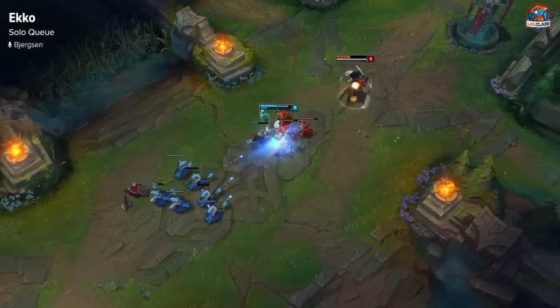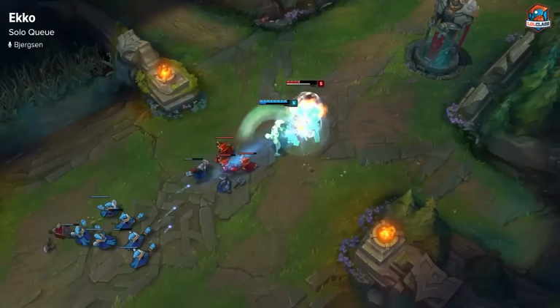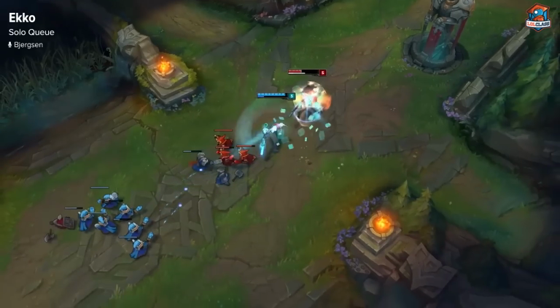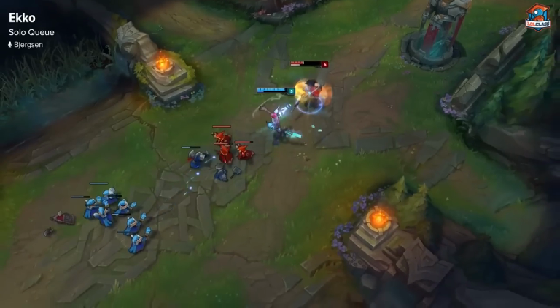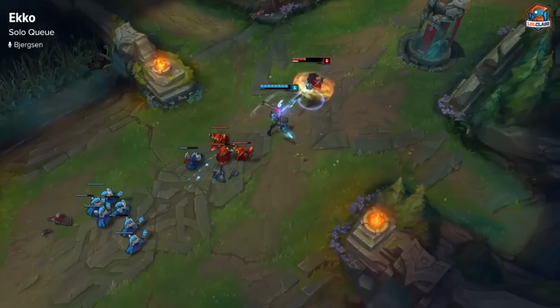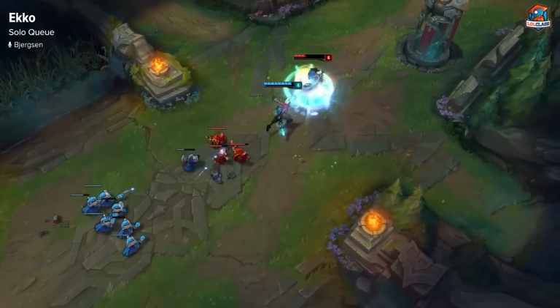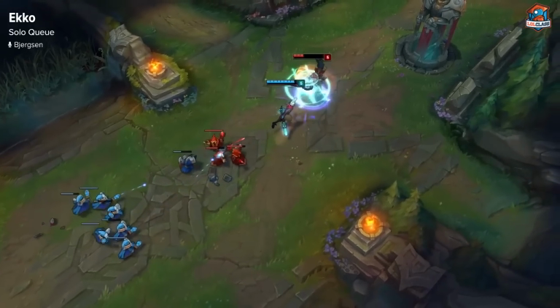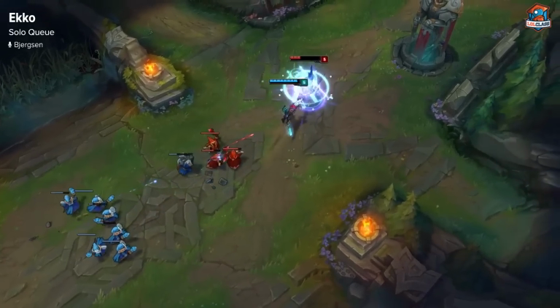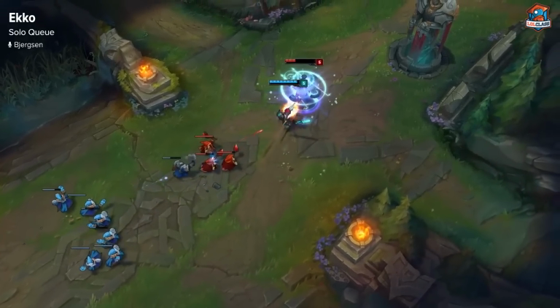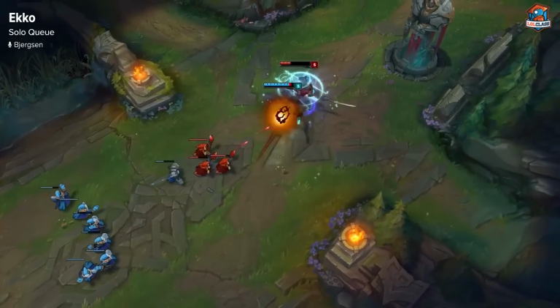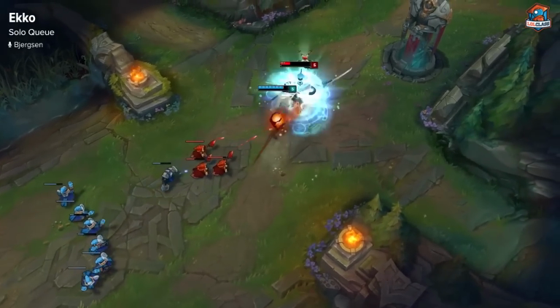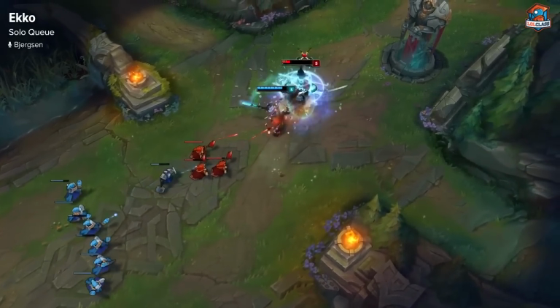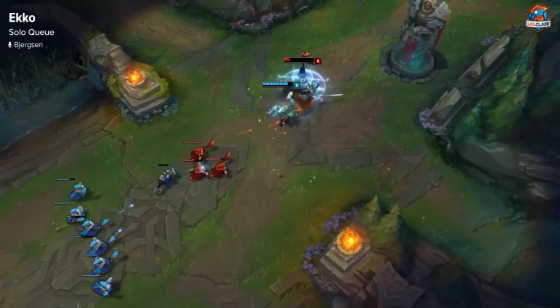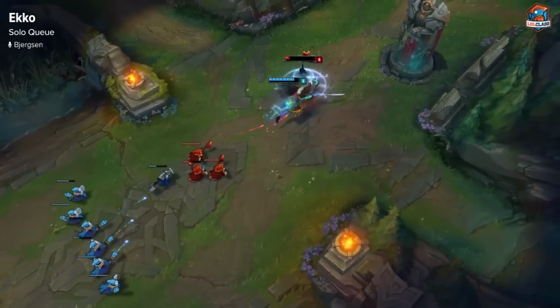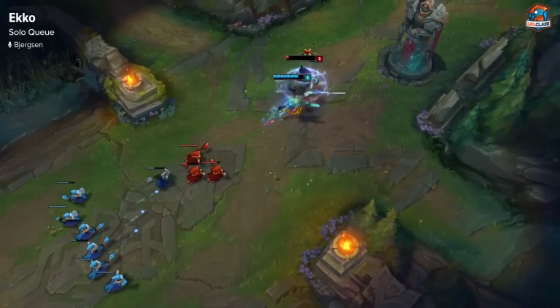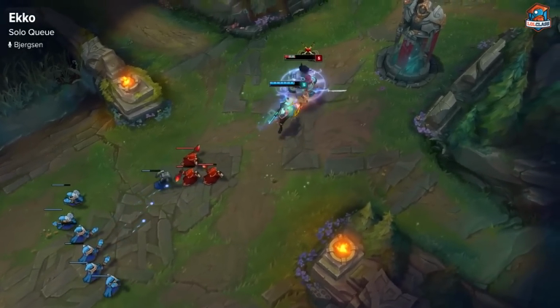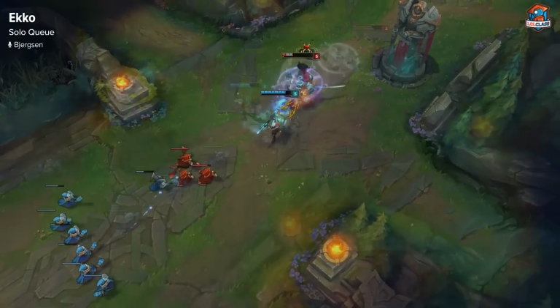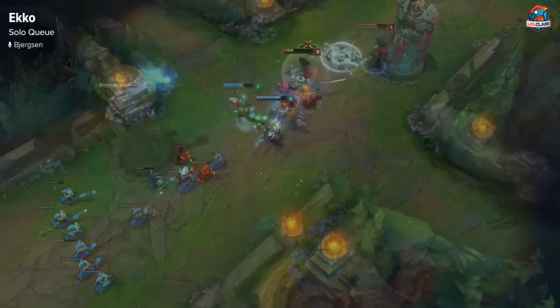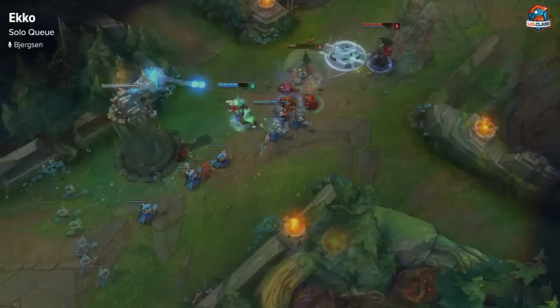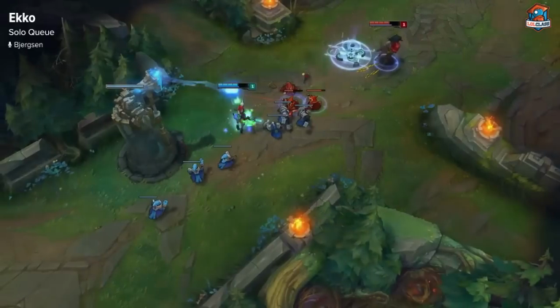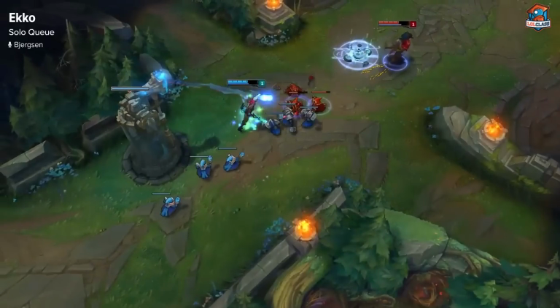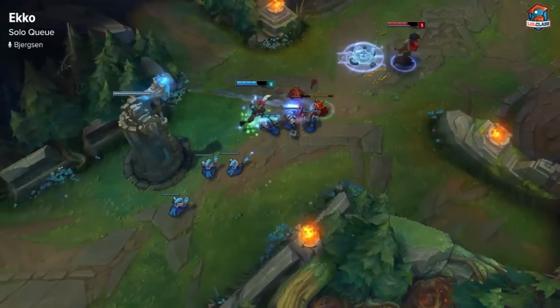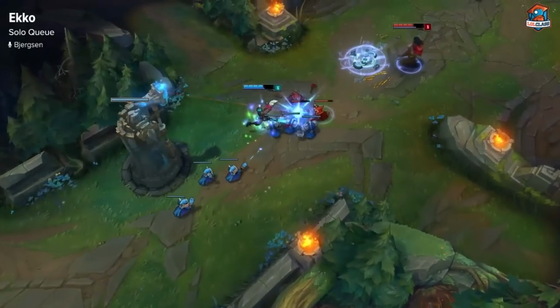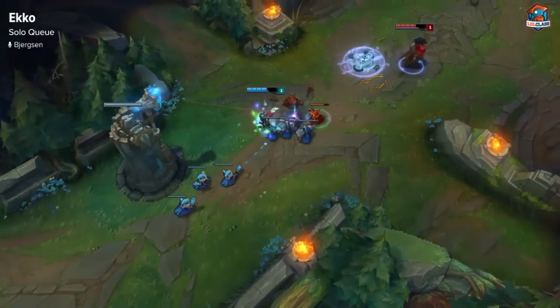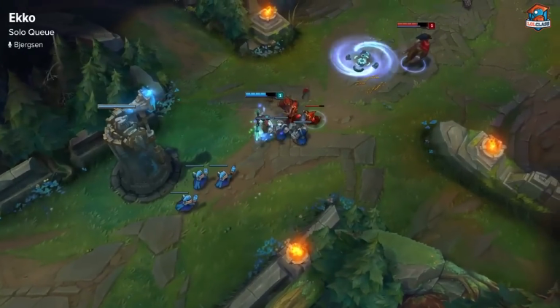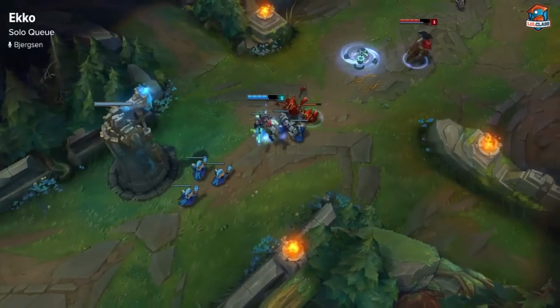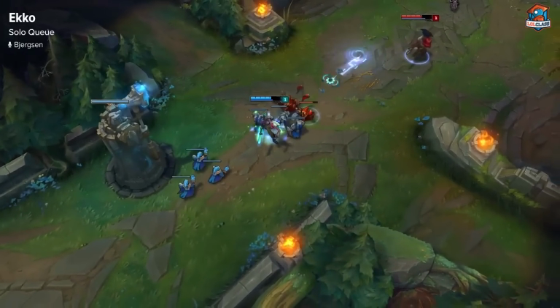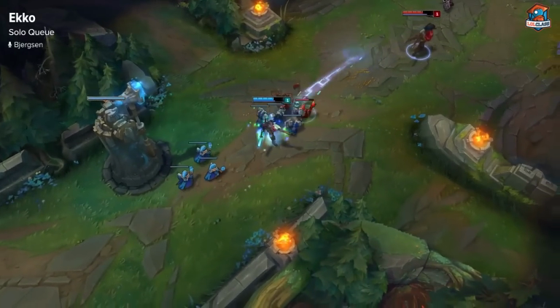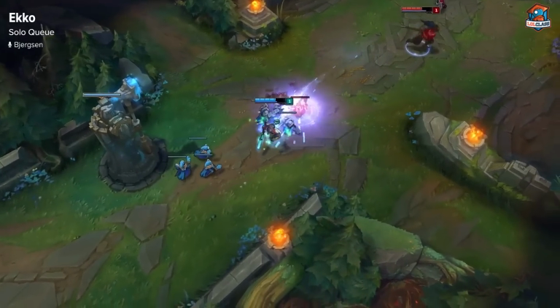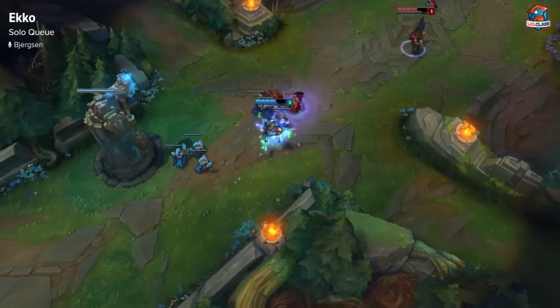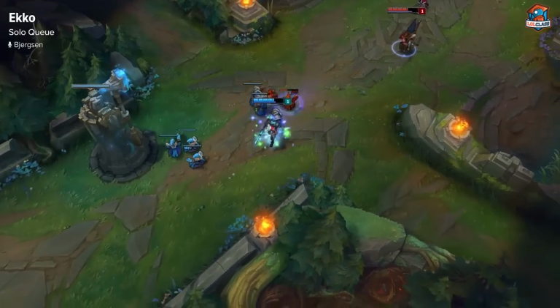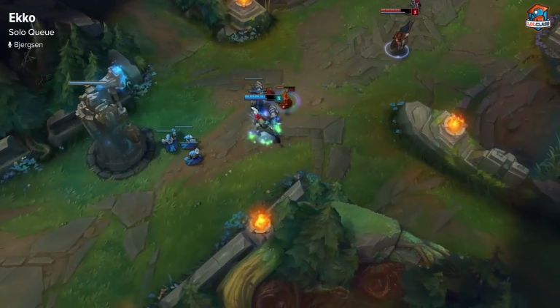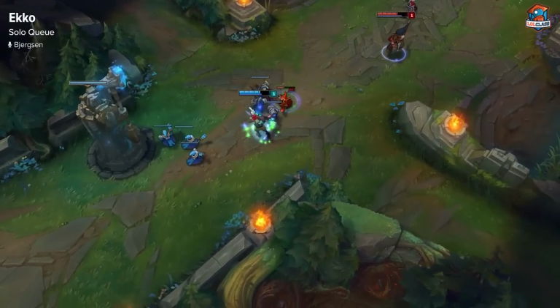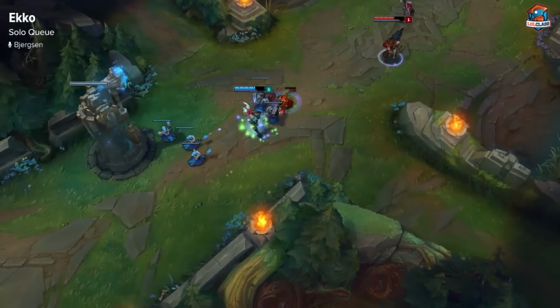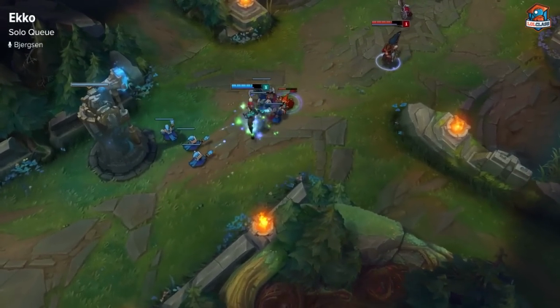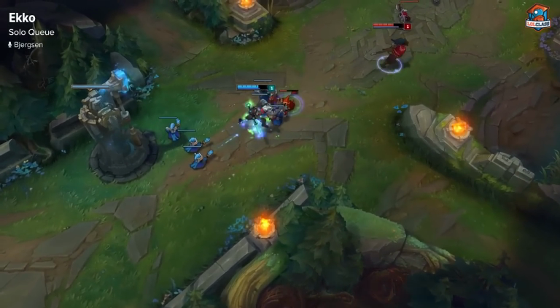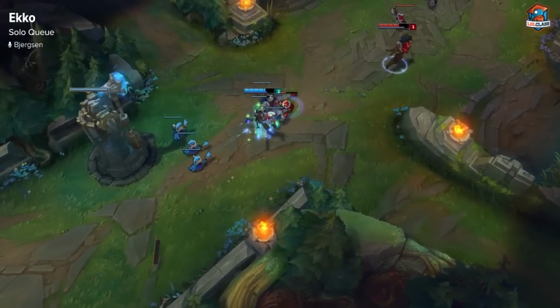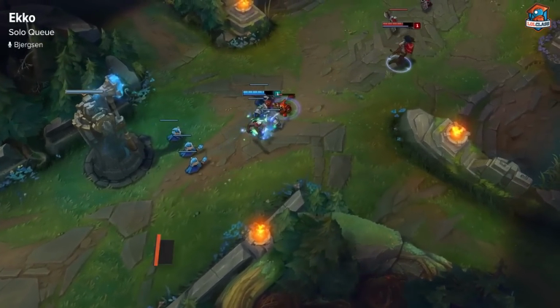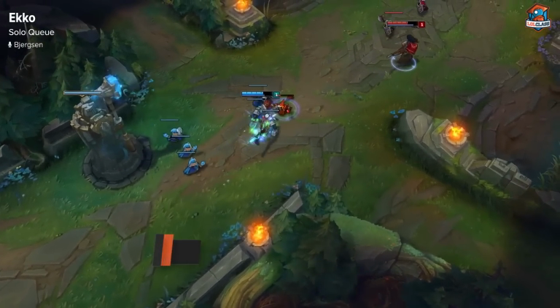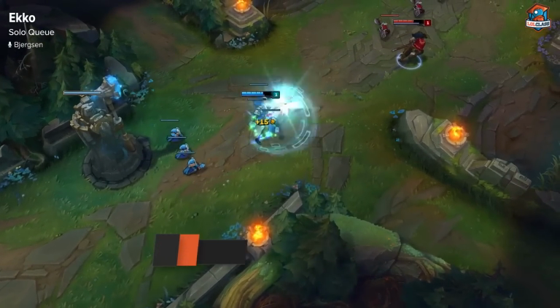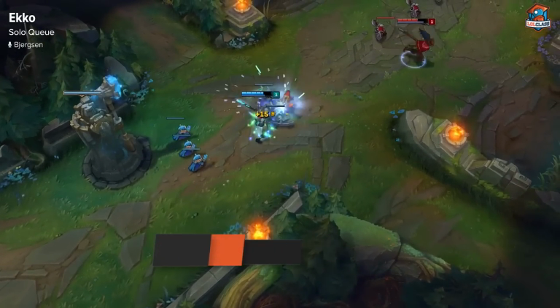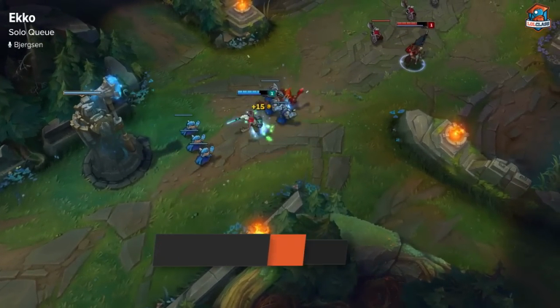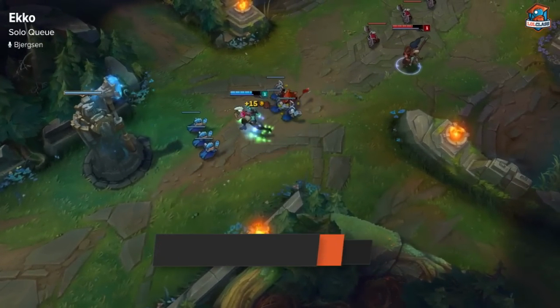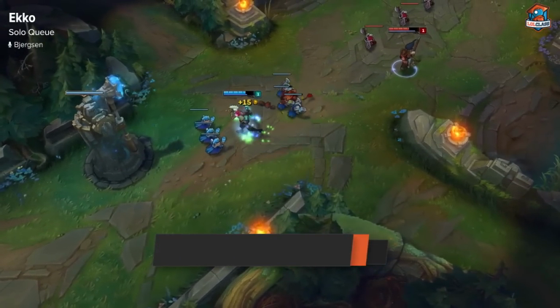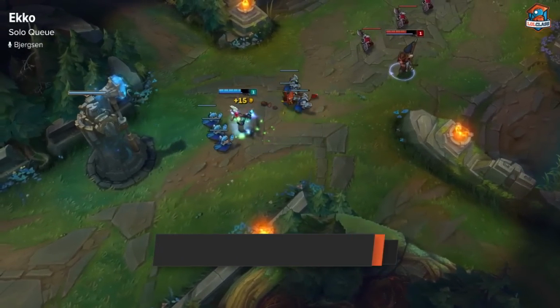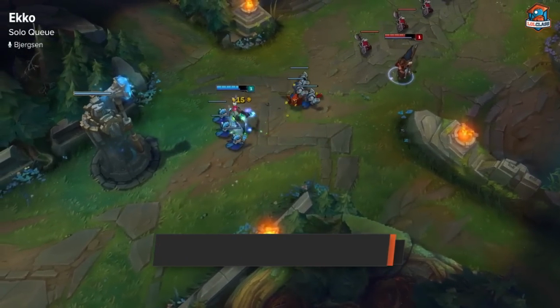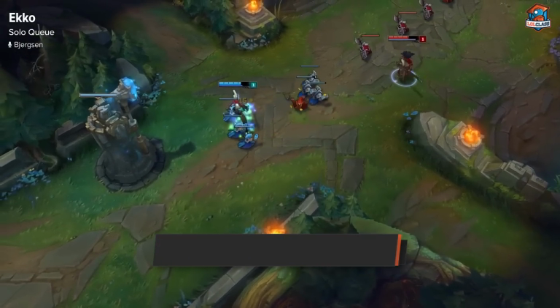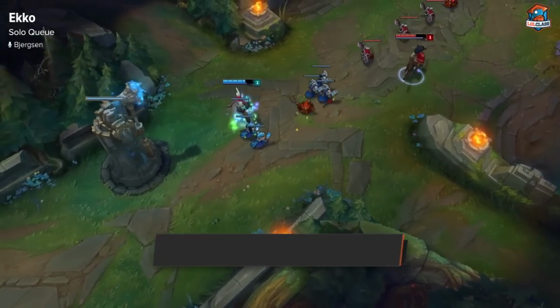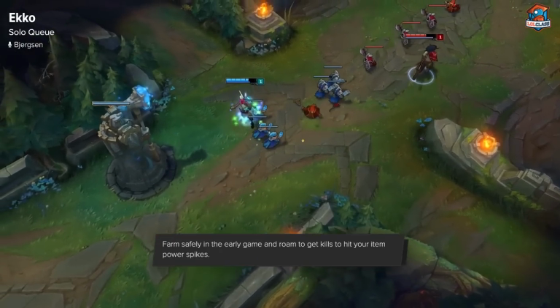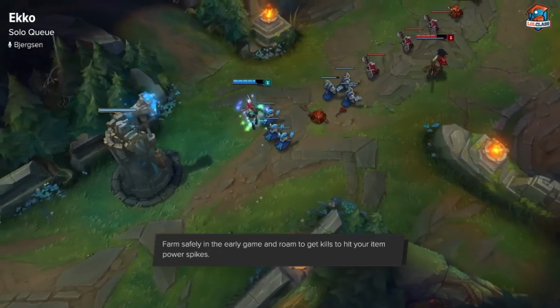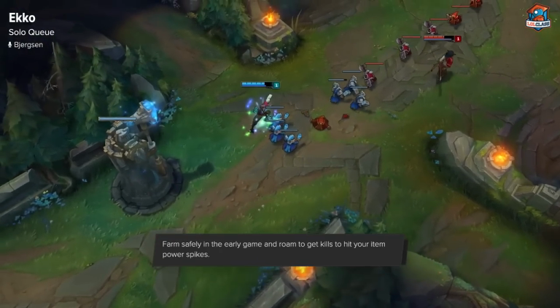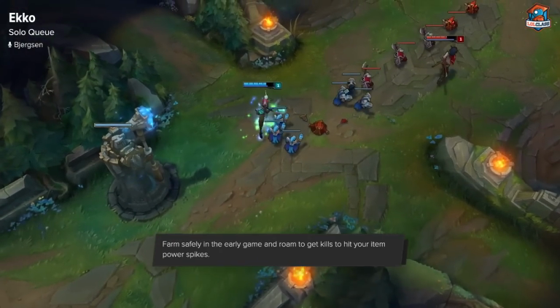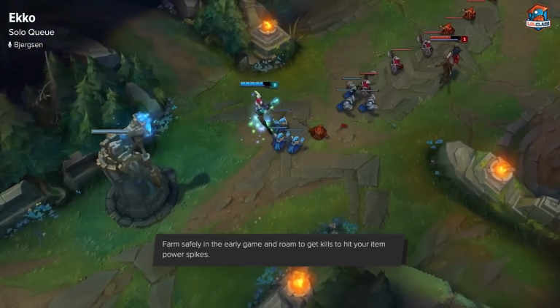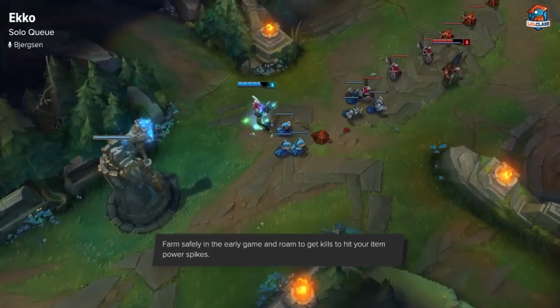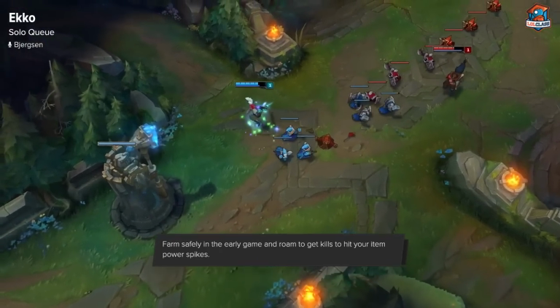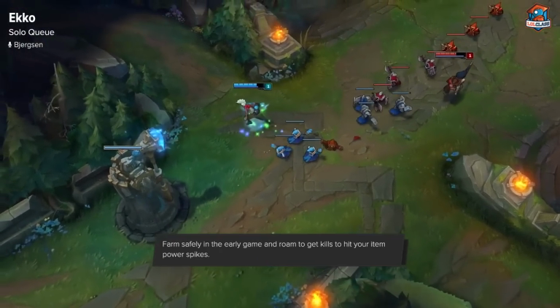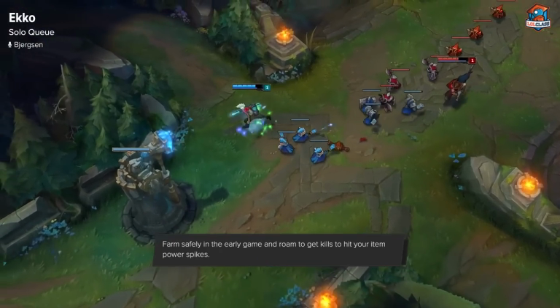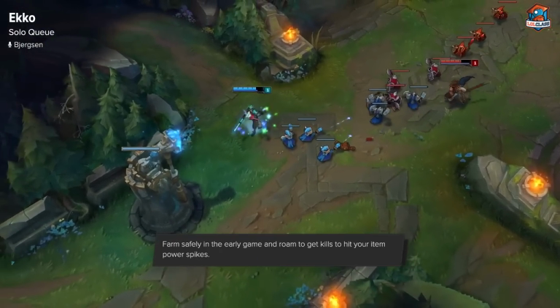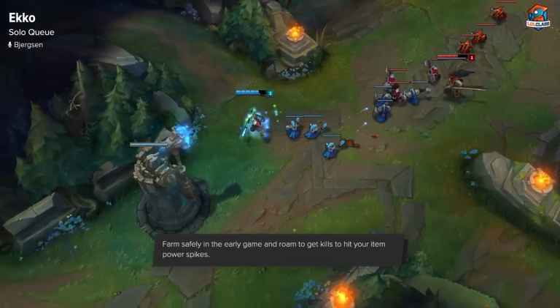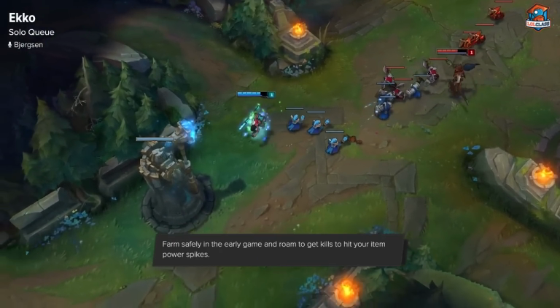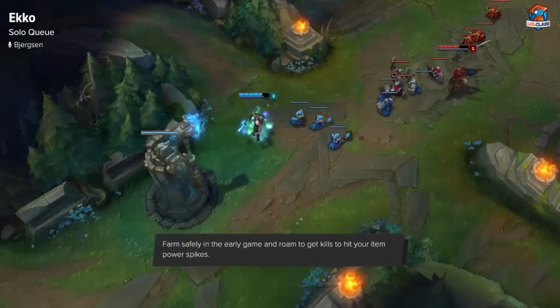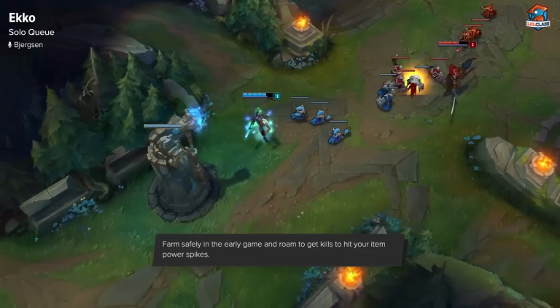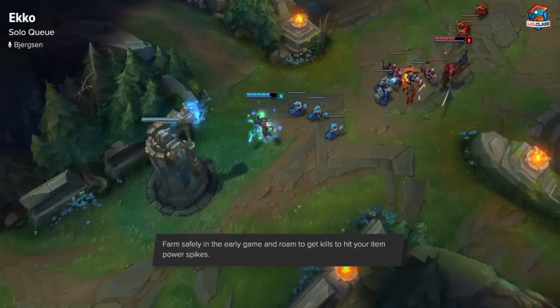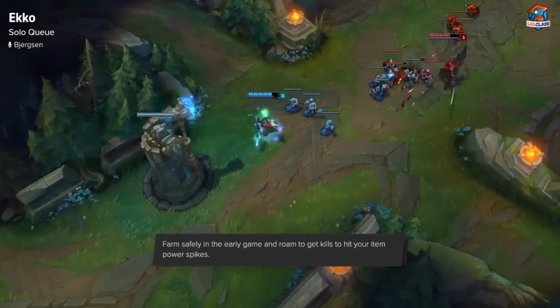So if you have a lot of knowledge about your champion, he's the kind of champion that can roam a lot and snowball really hard. Basically you want to play safe in the early game and play him throughout the game a lot like a Fizz.